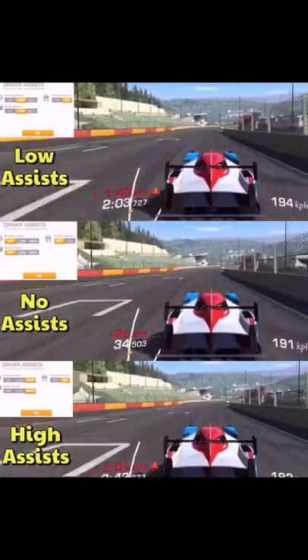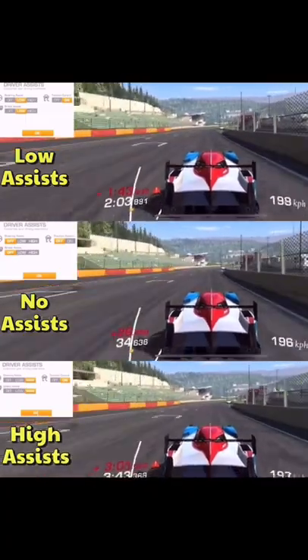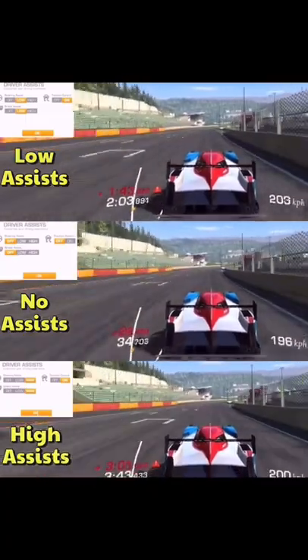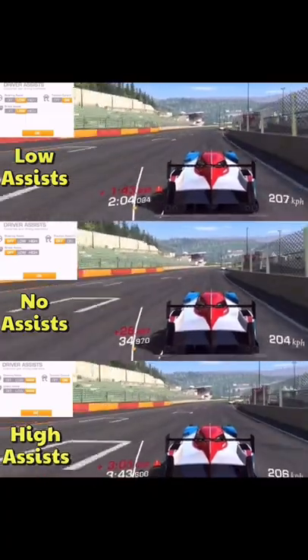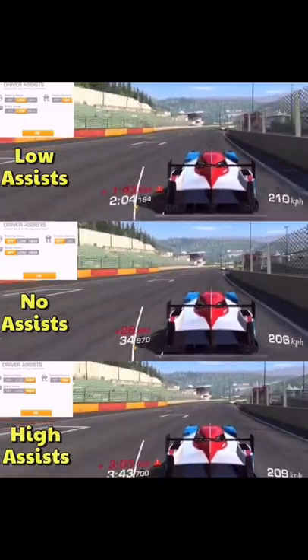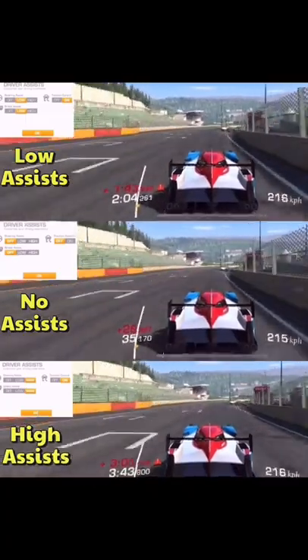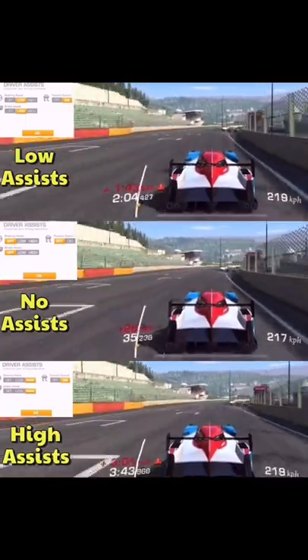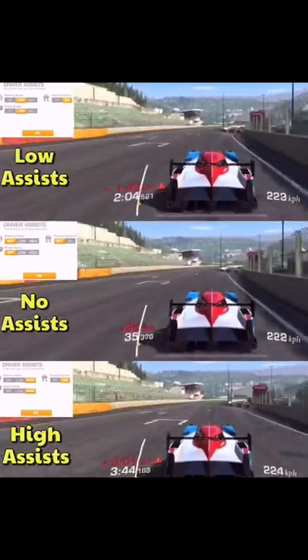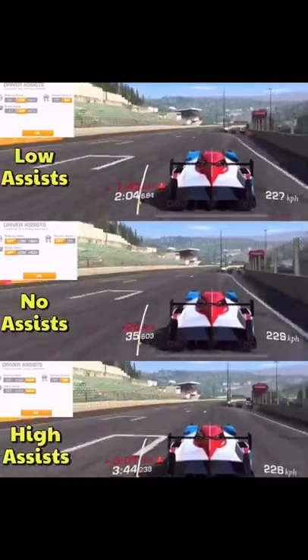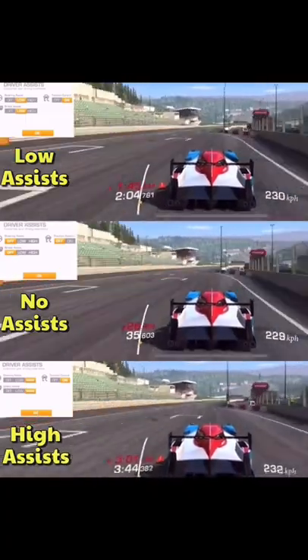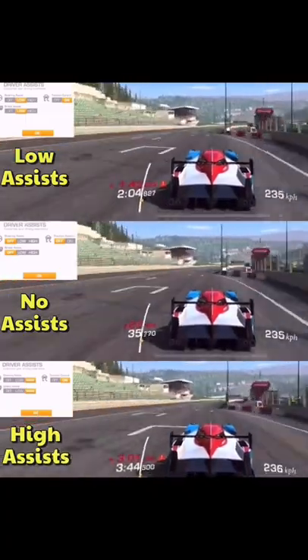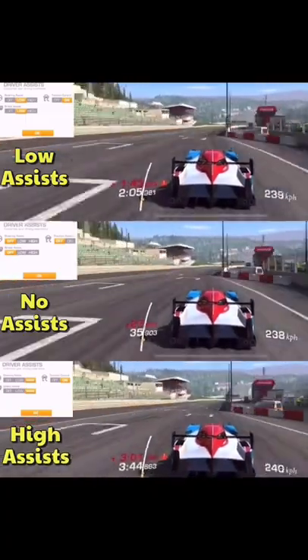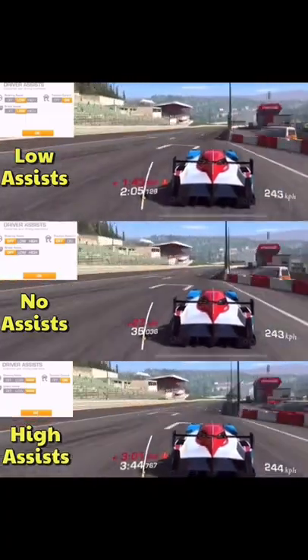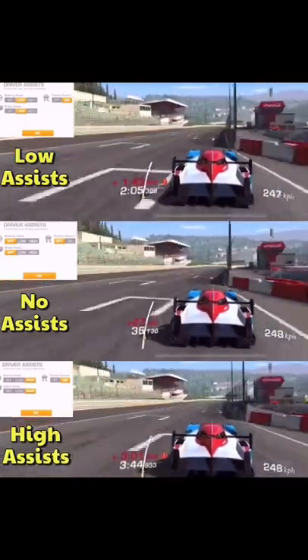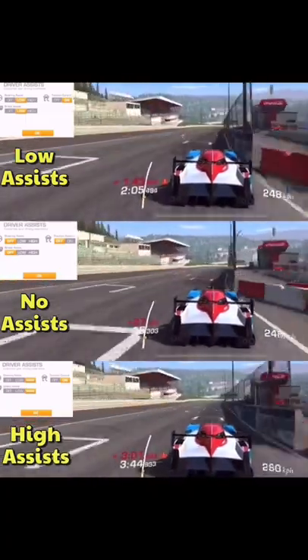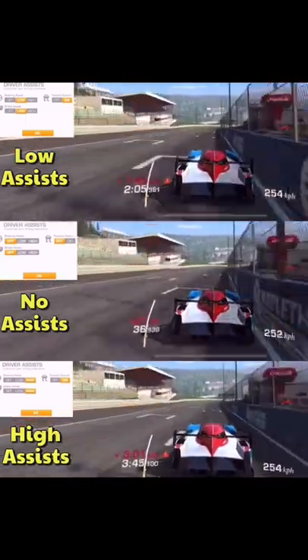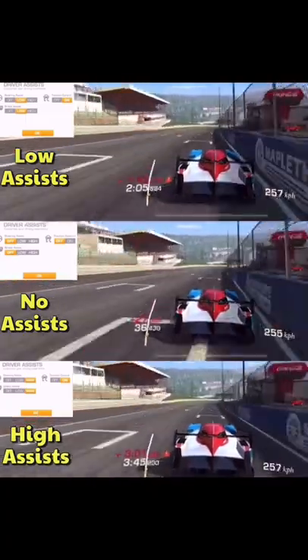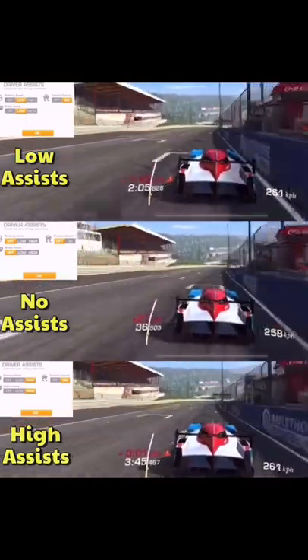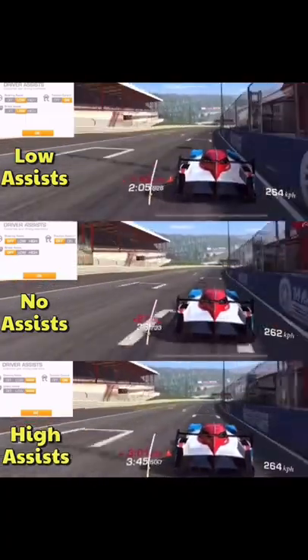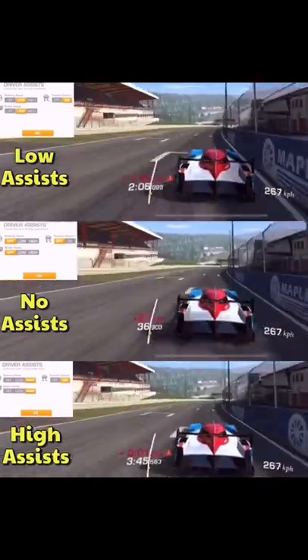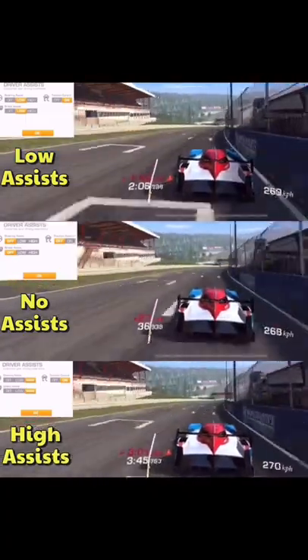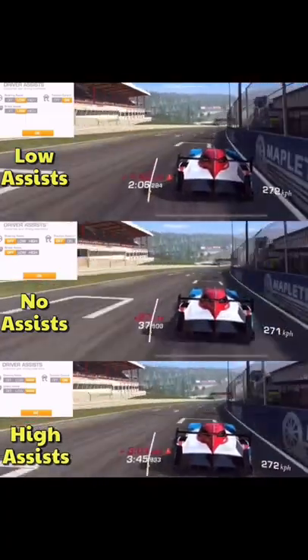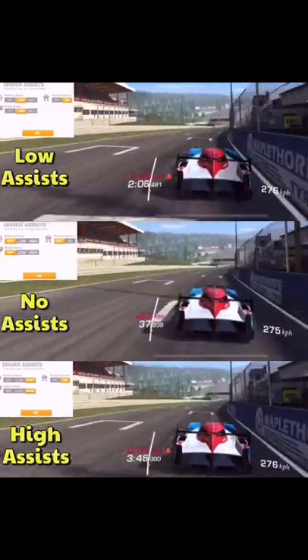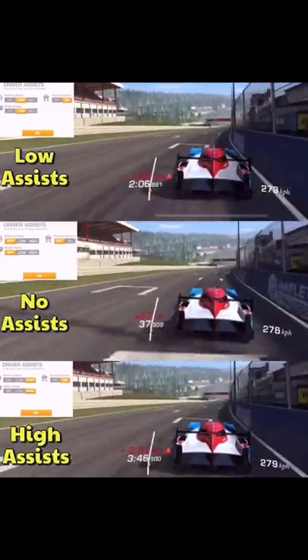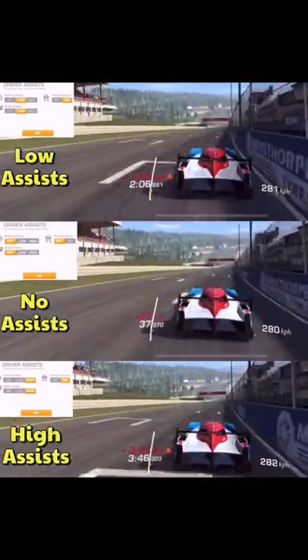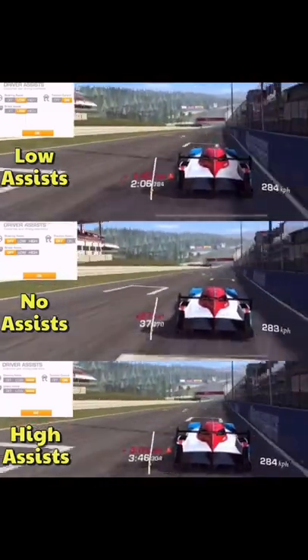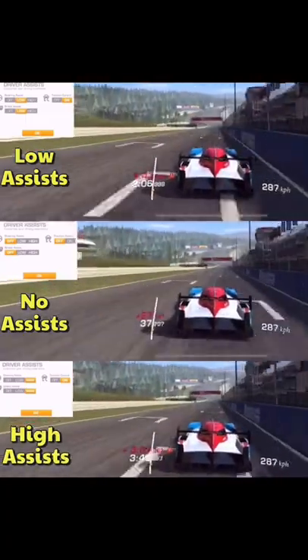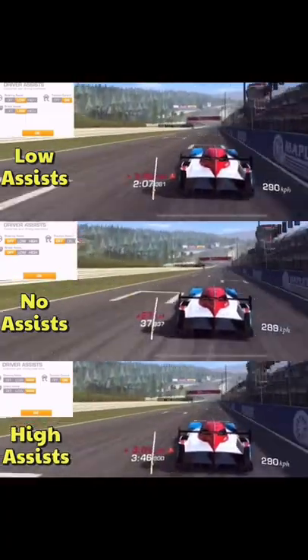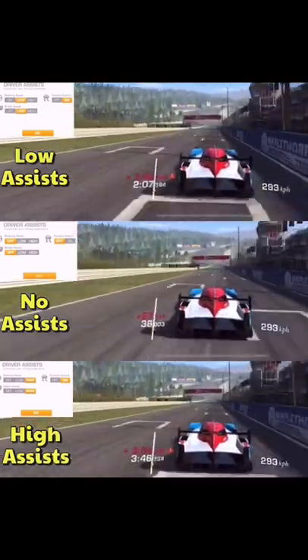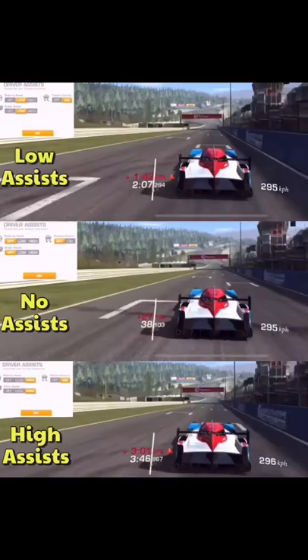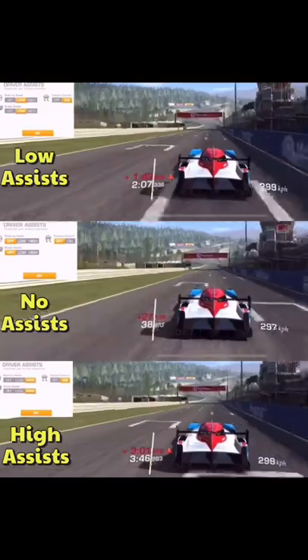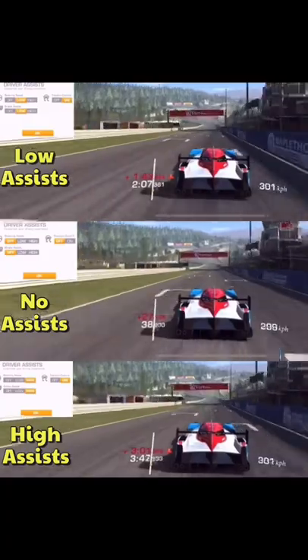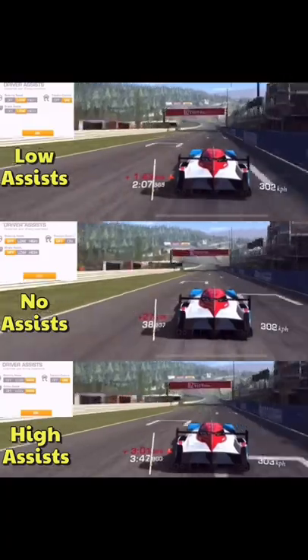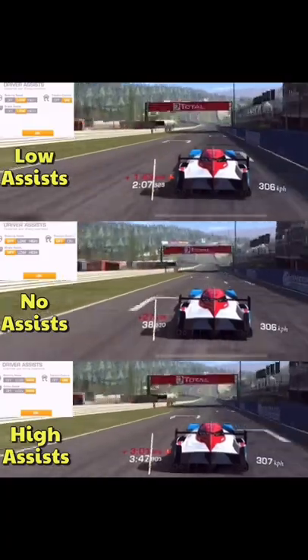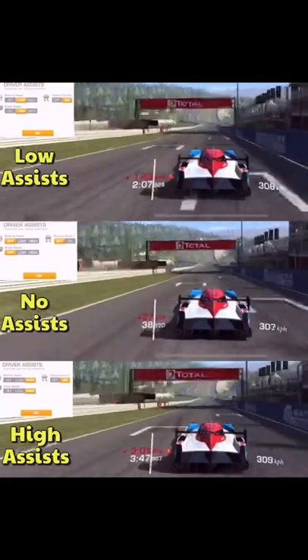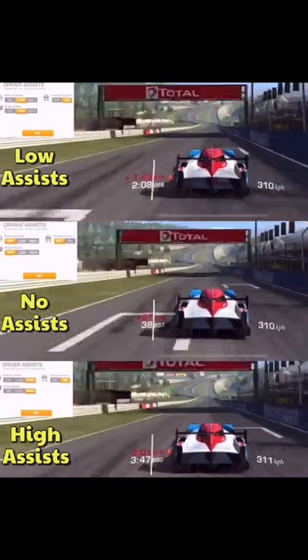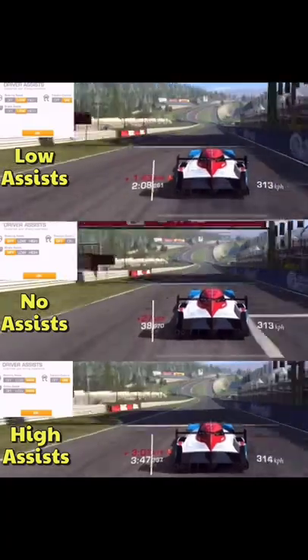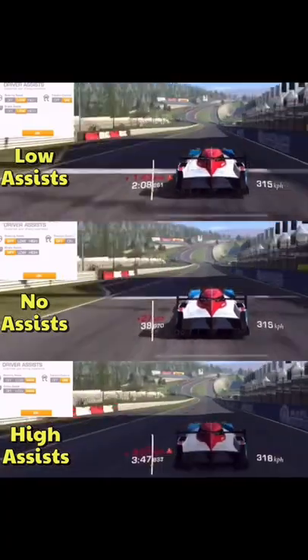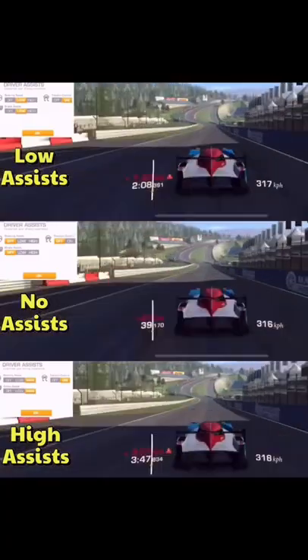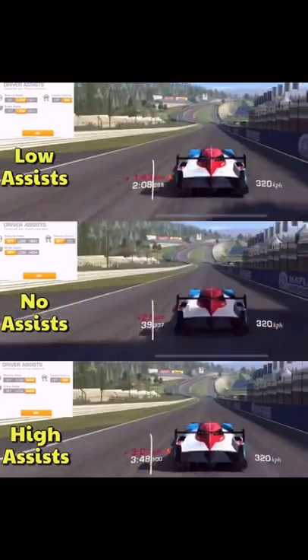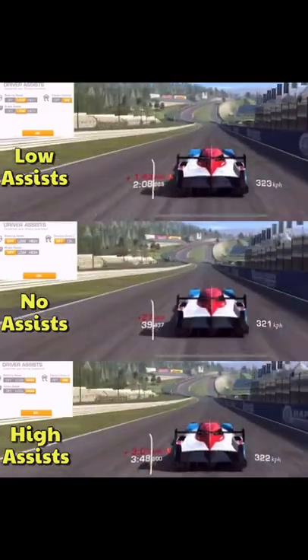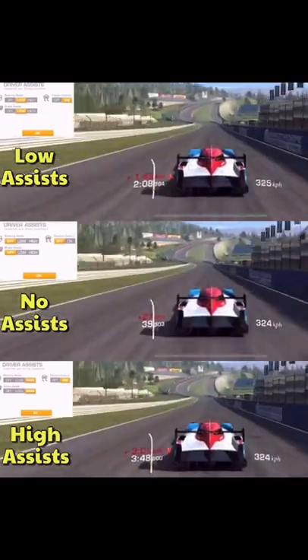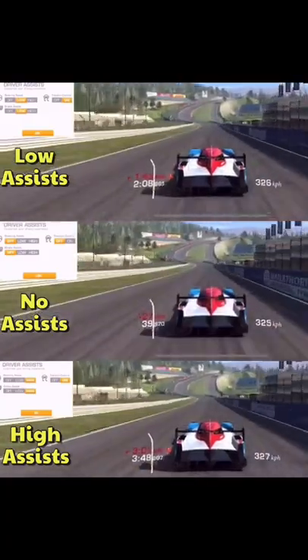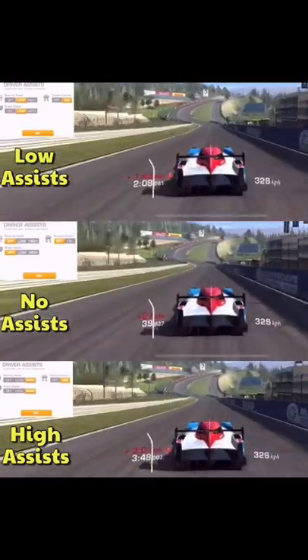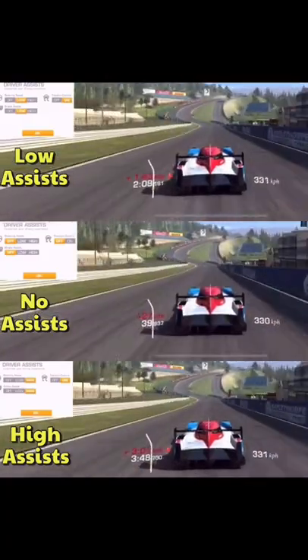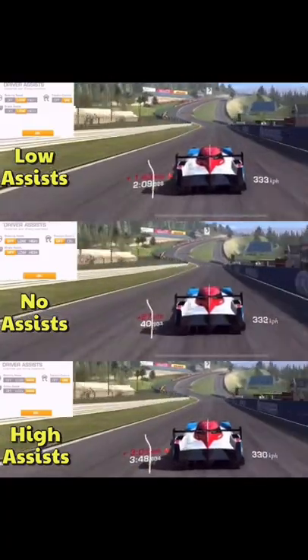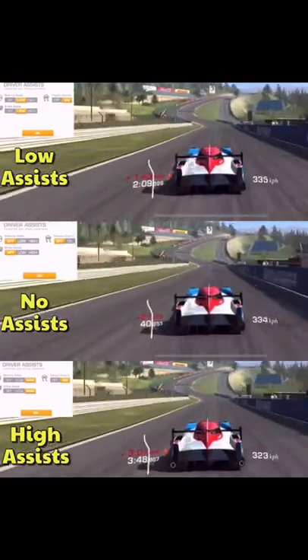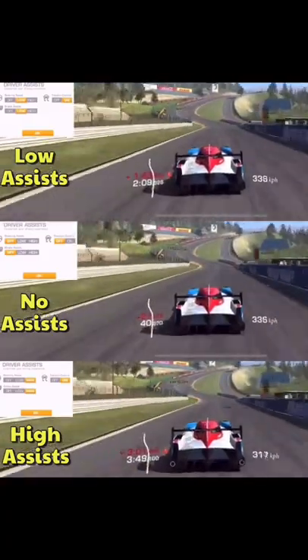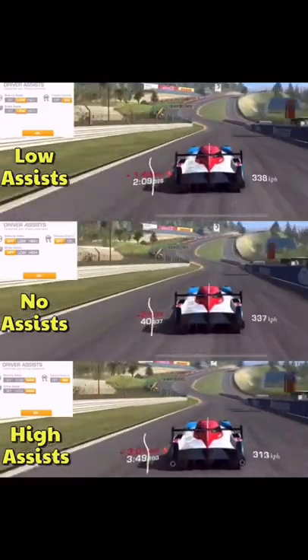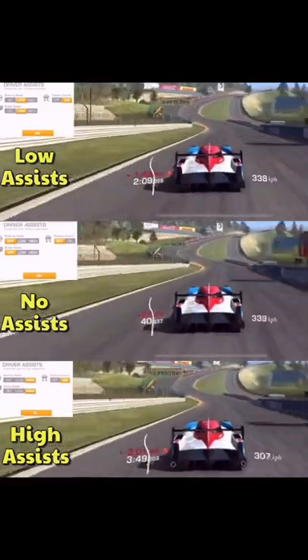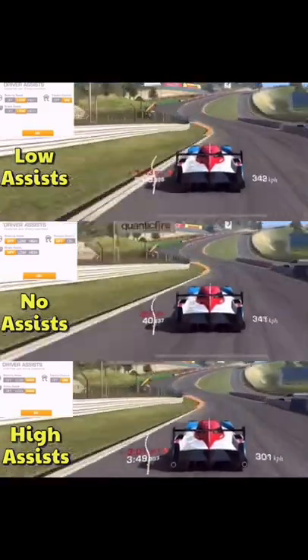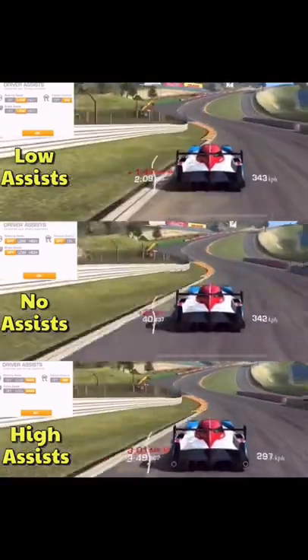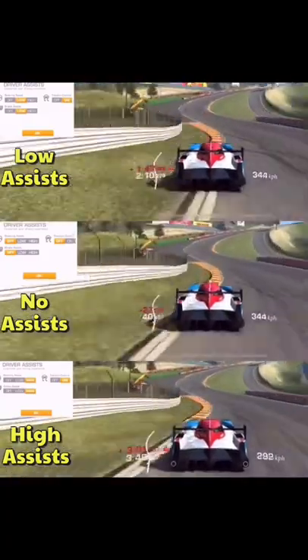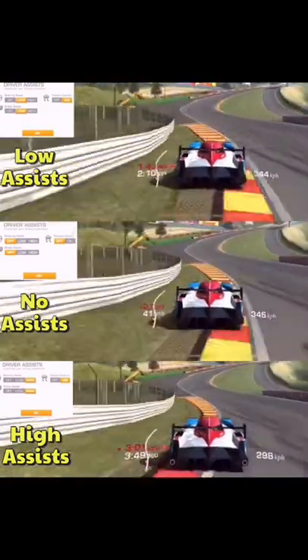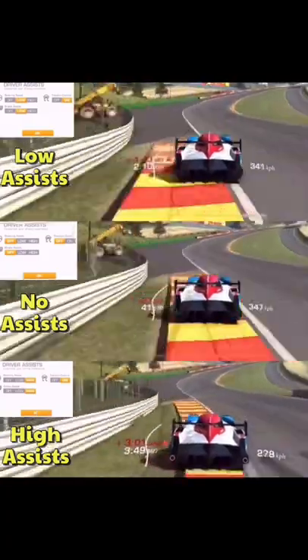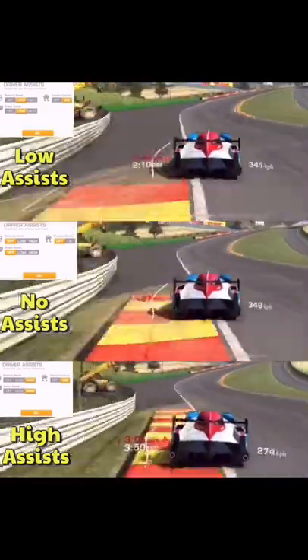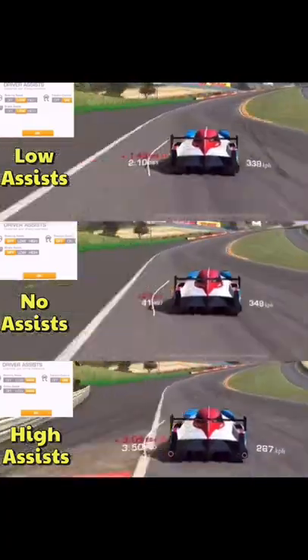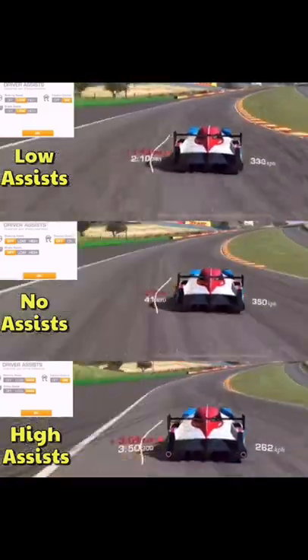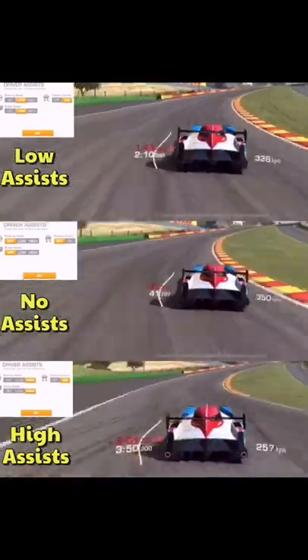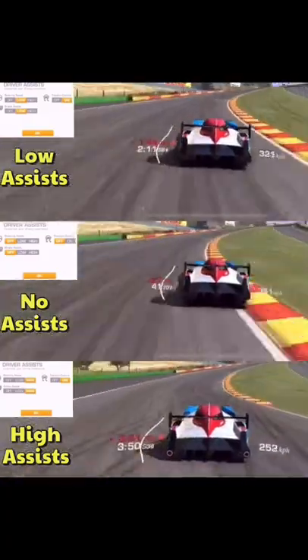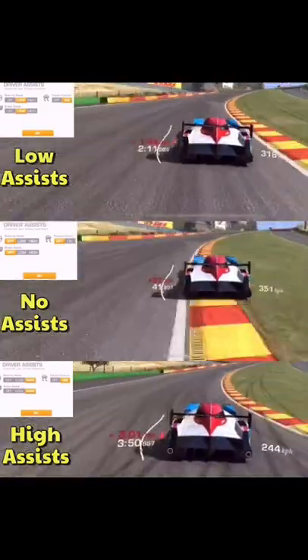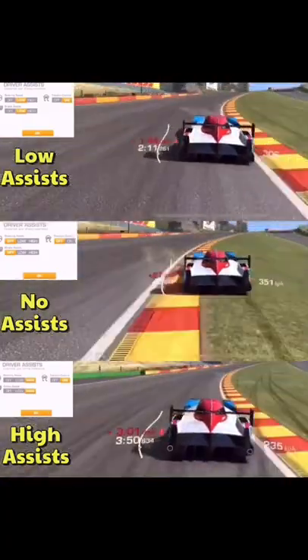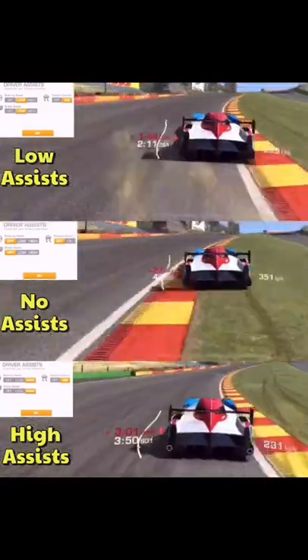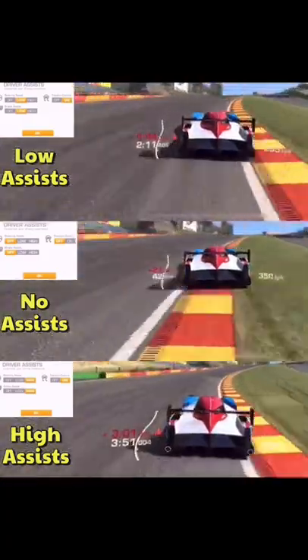Watch what happens as I go through the Old Rouge Radeon section. Old Rouge is actually the quick left, and Radeon is the longer right.